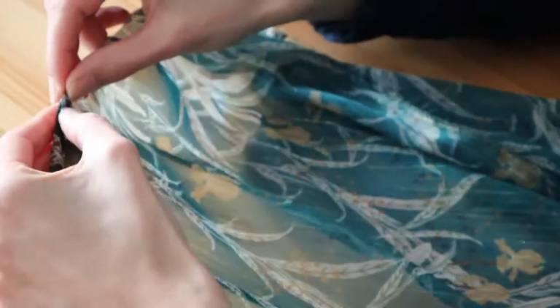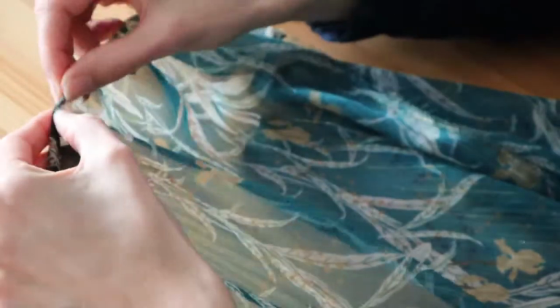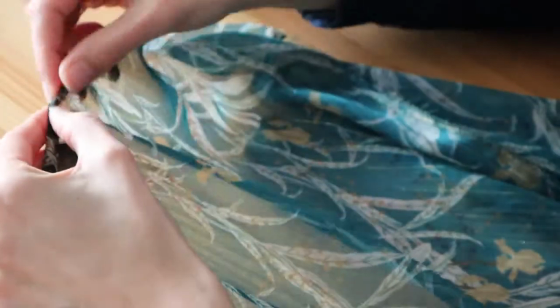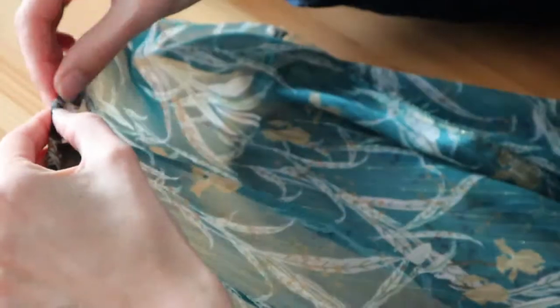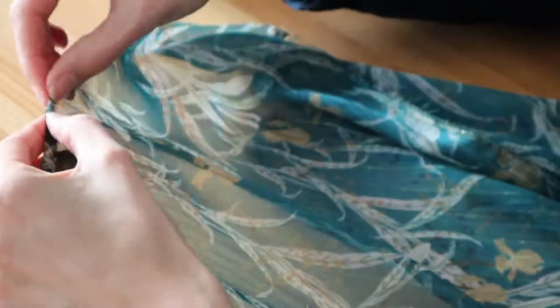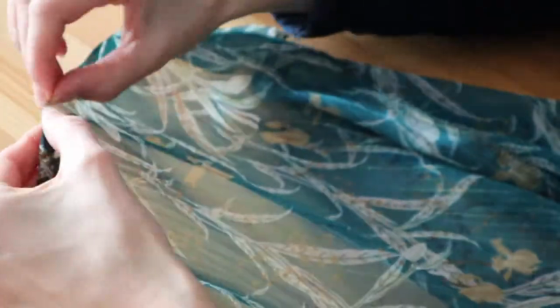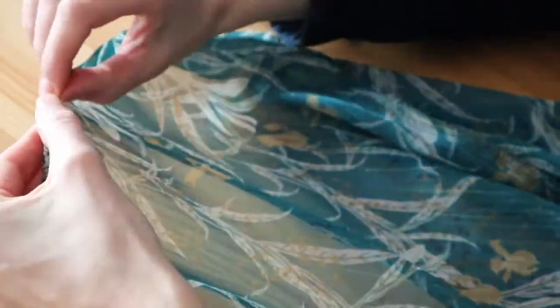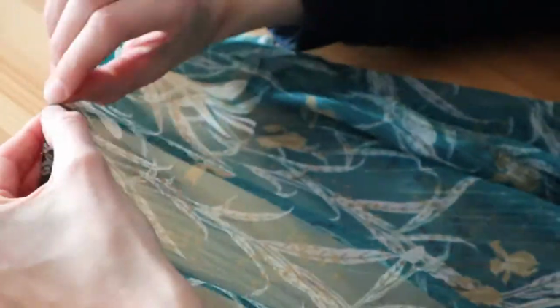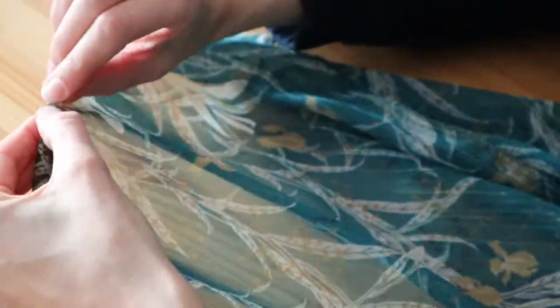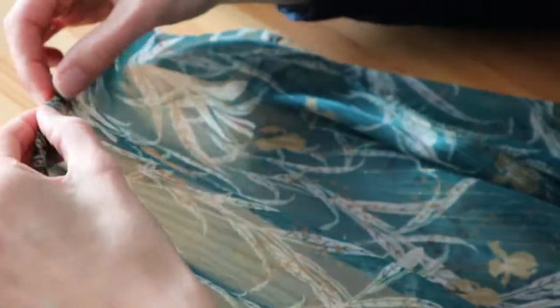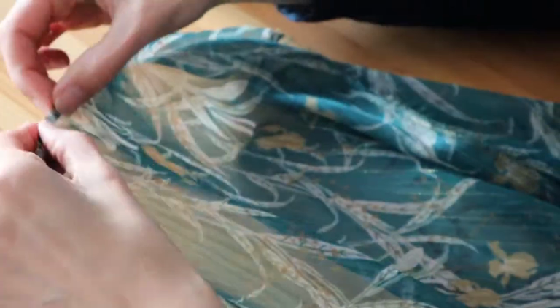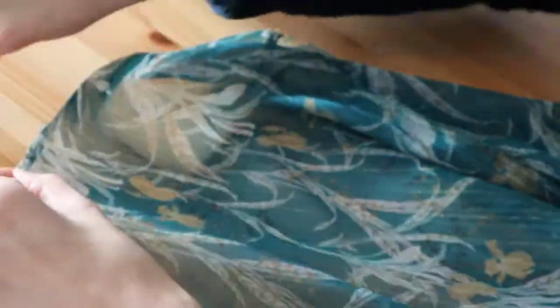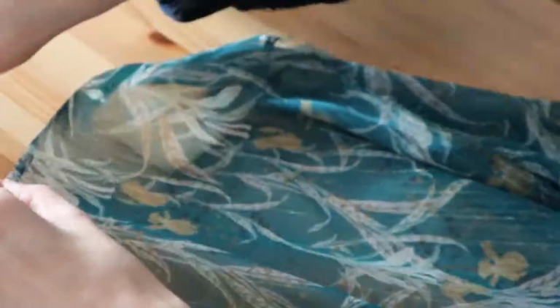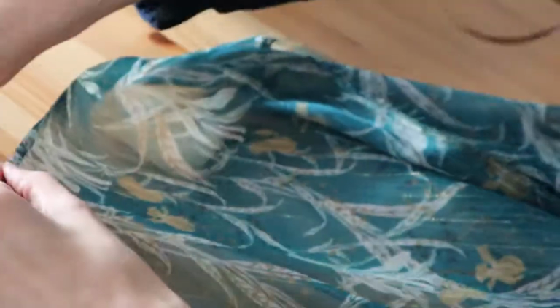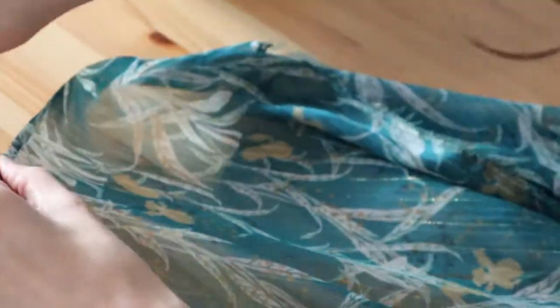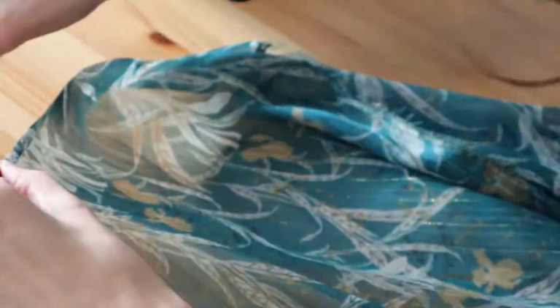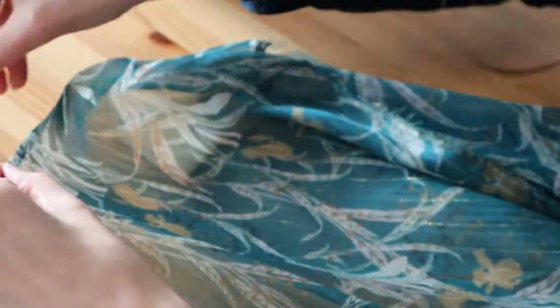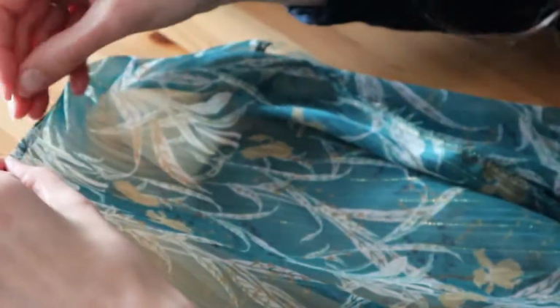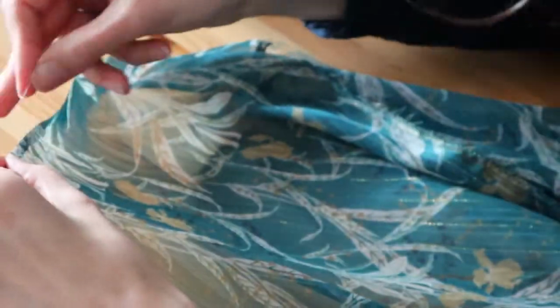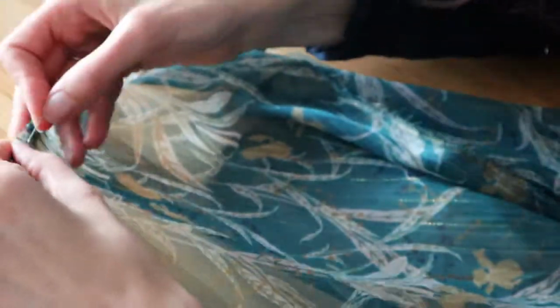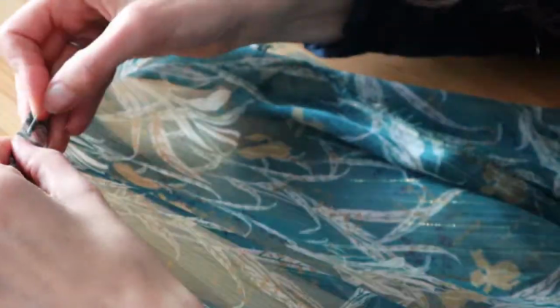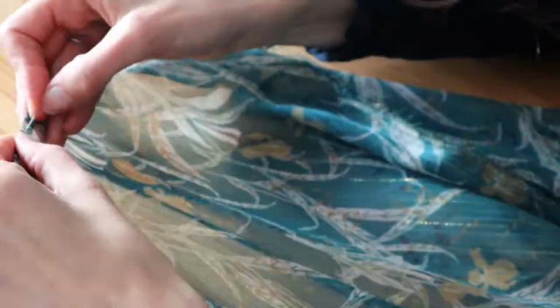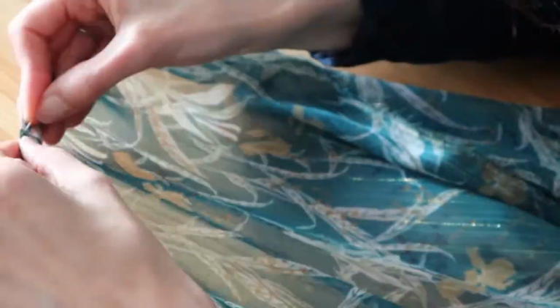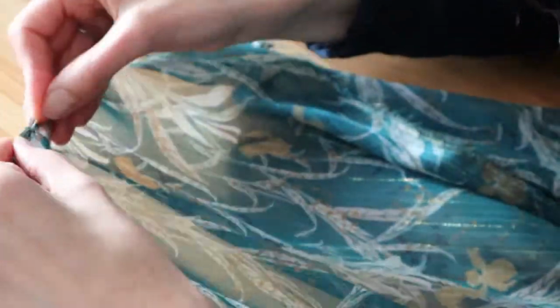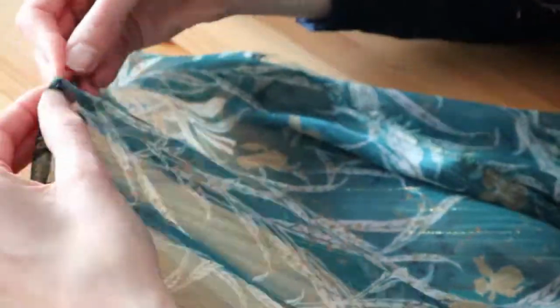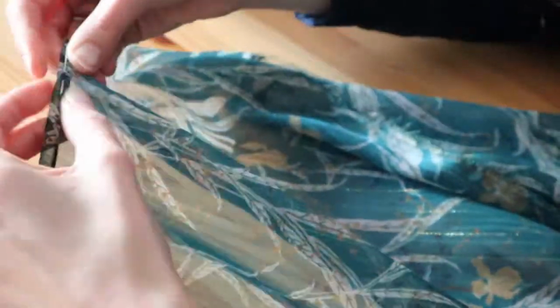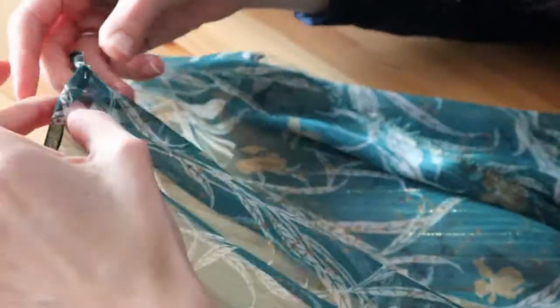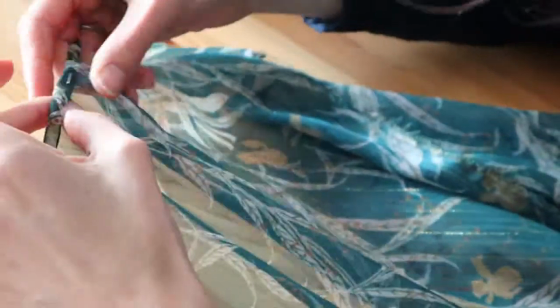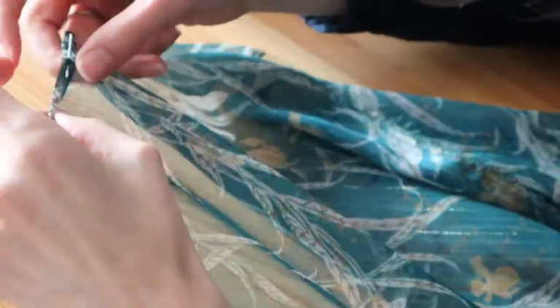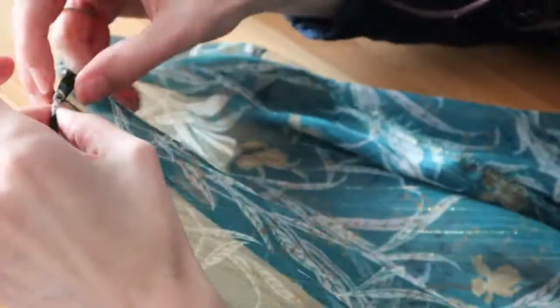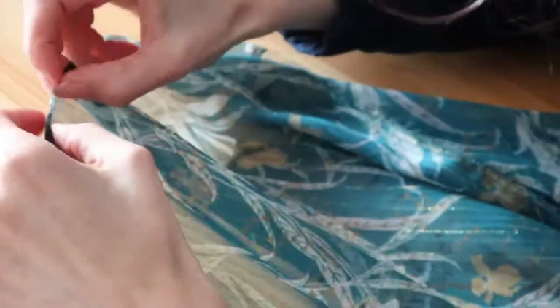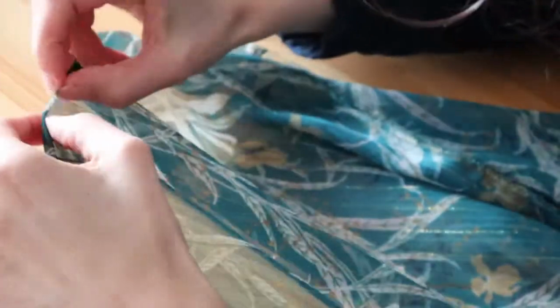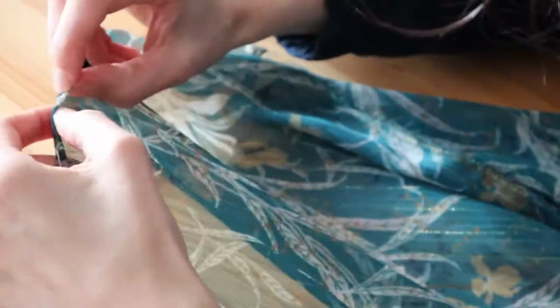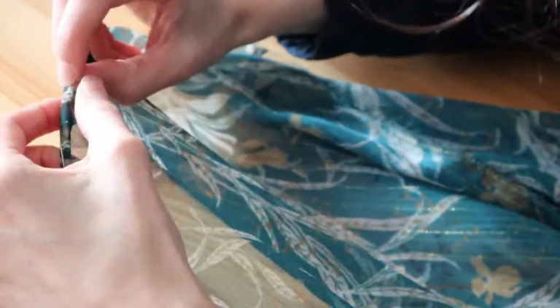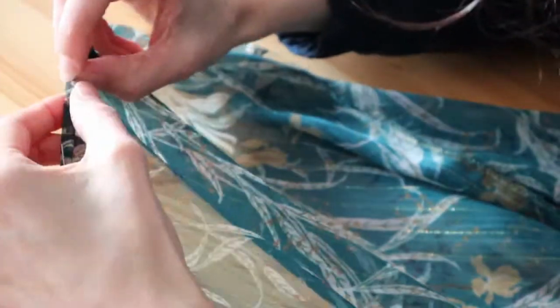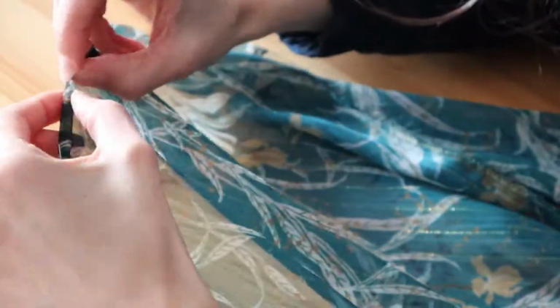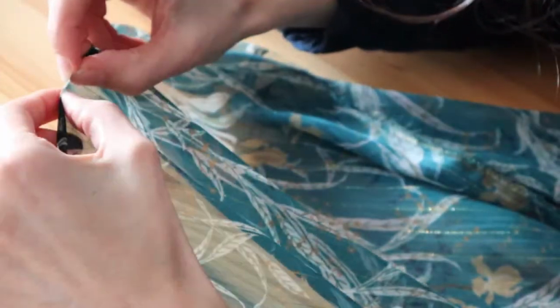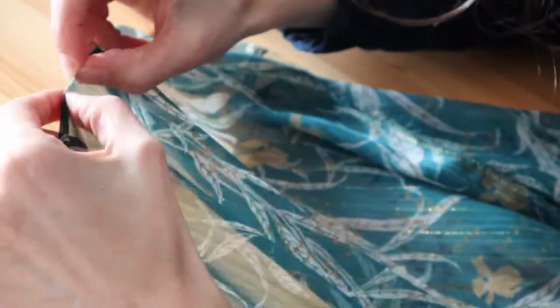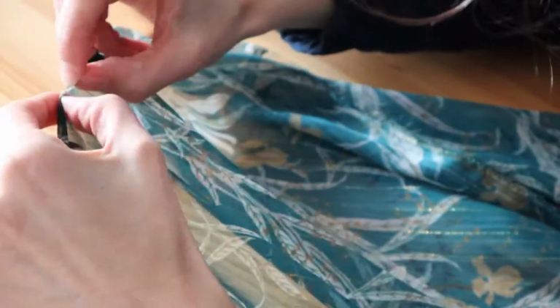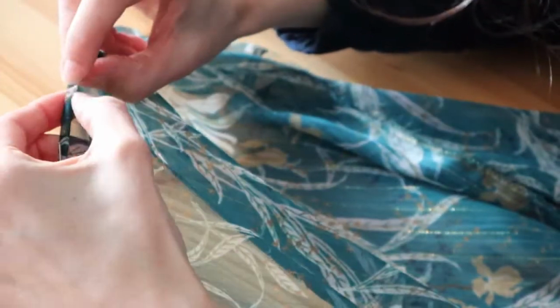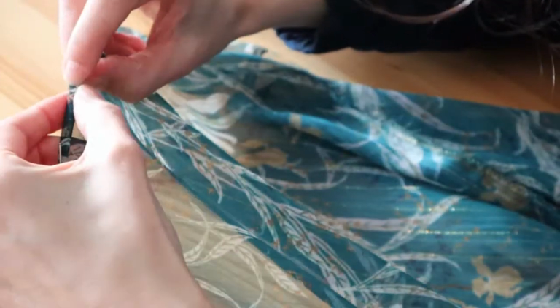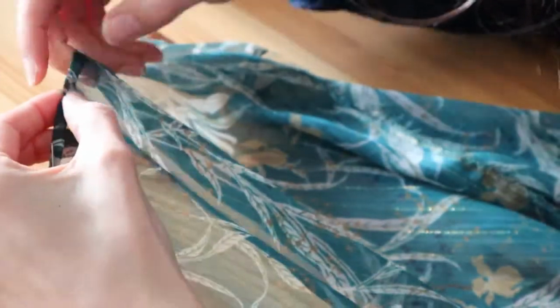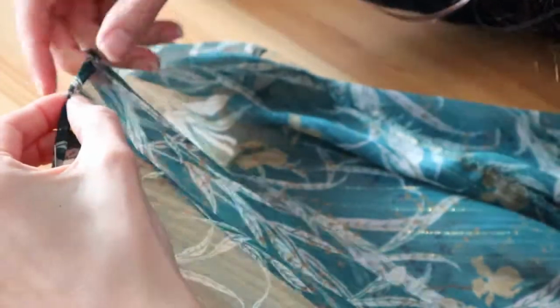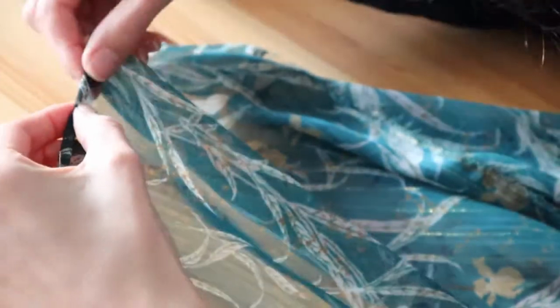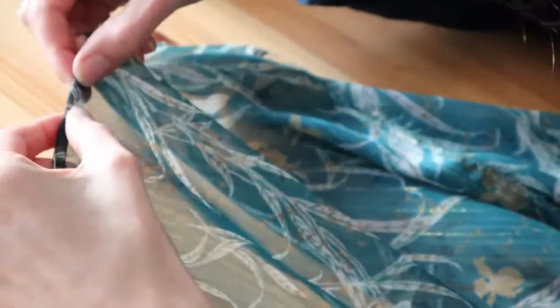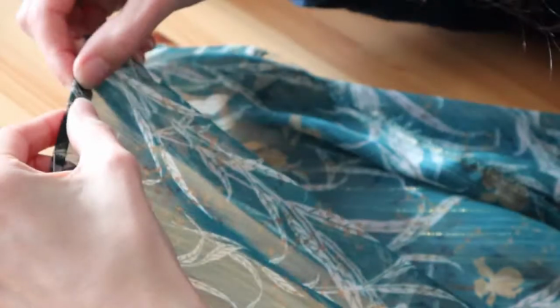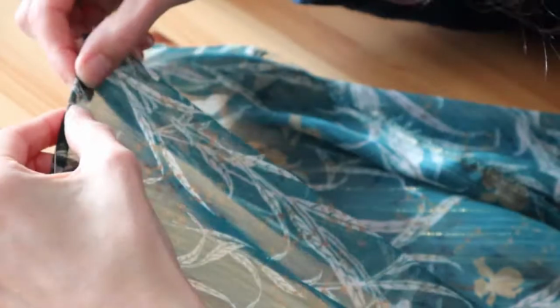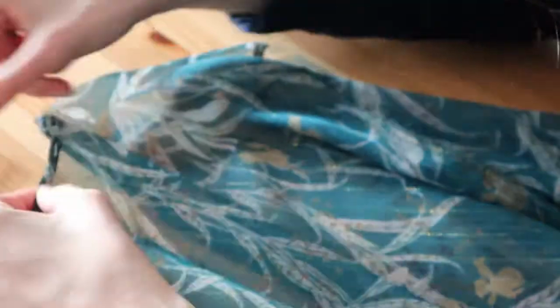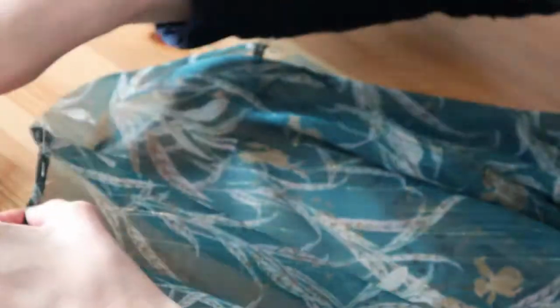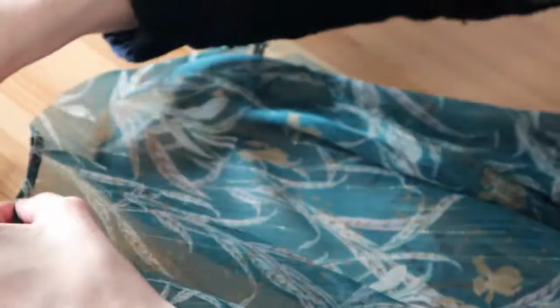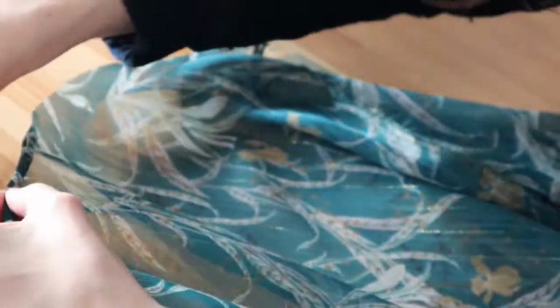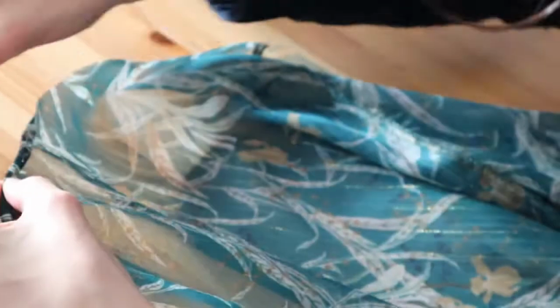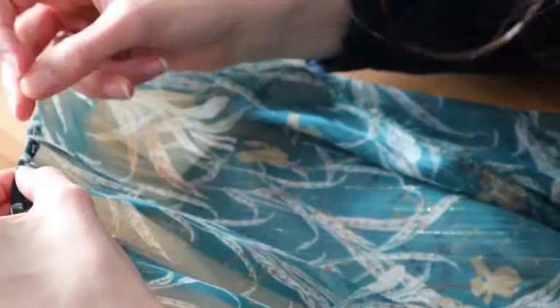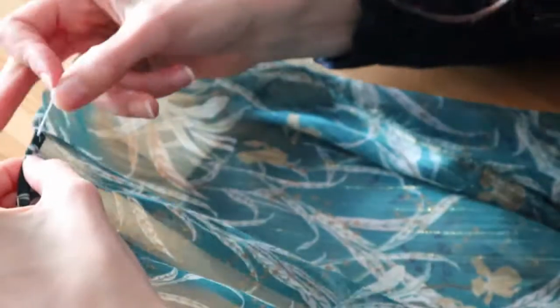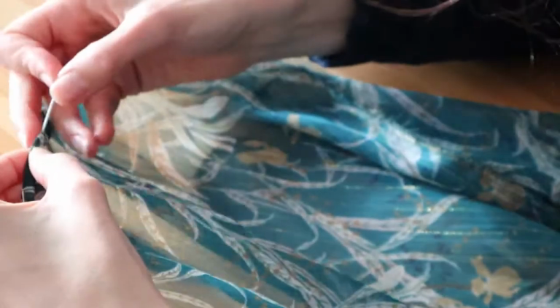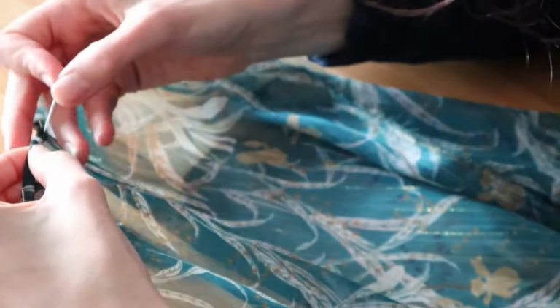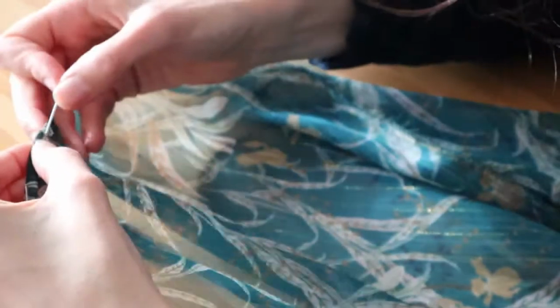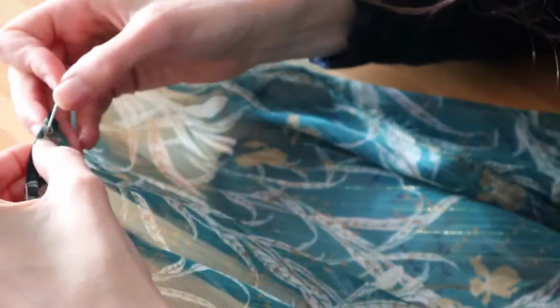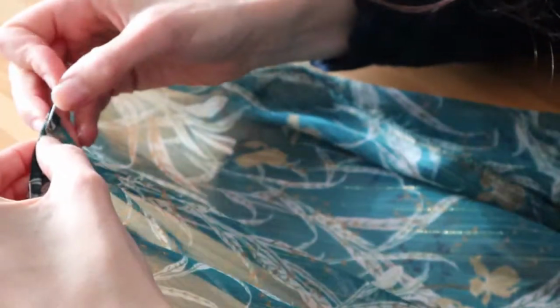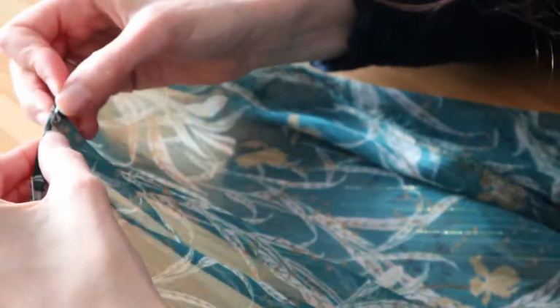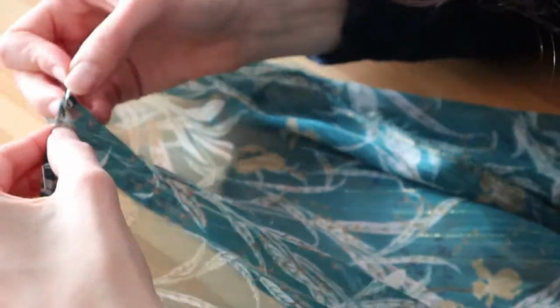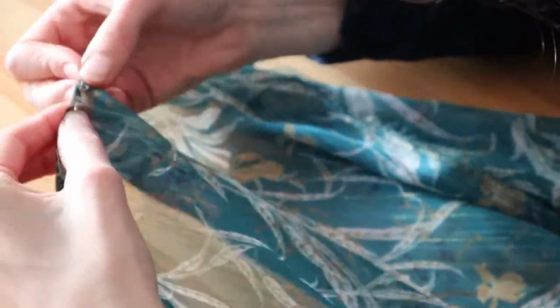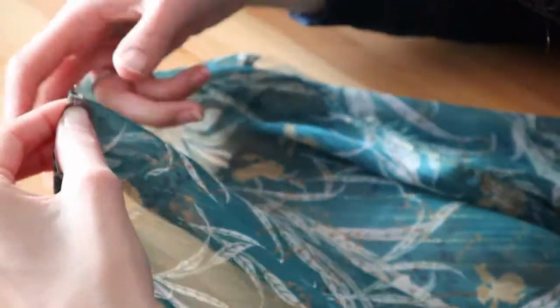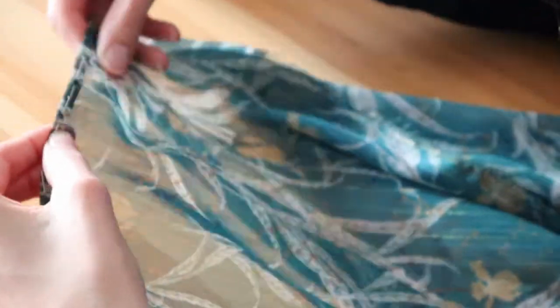For the hem of the blouse, I folded the fabric over twice and top stitched it in place, and that was done.